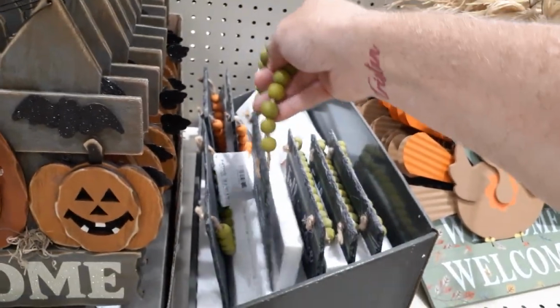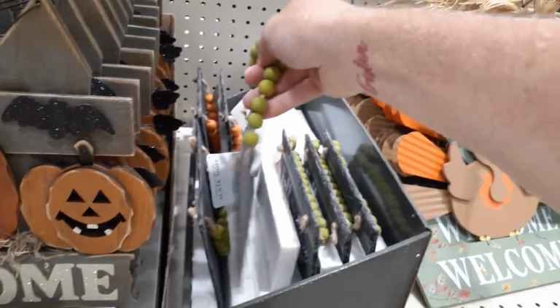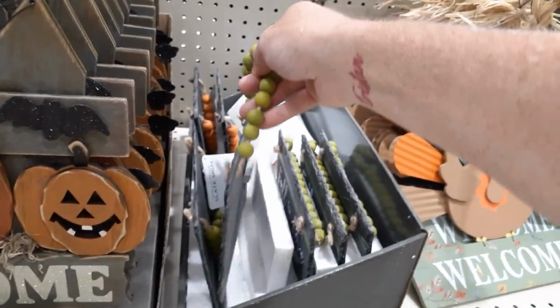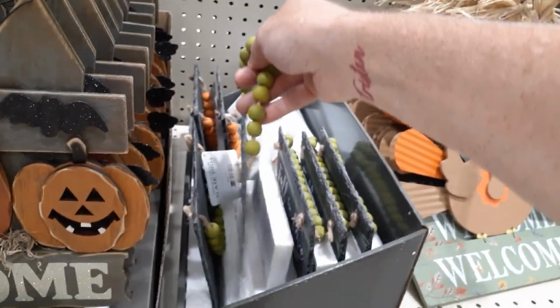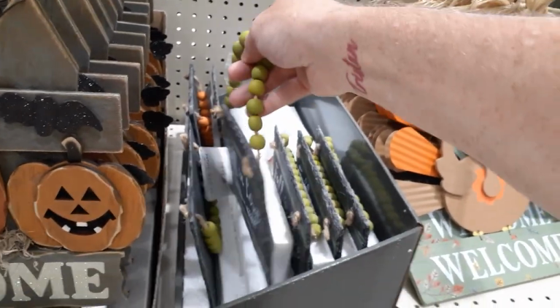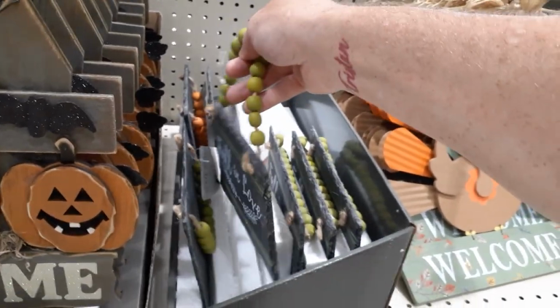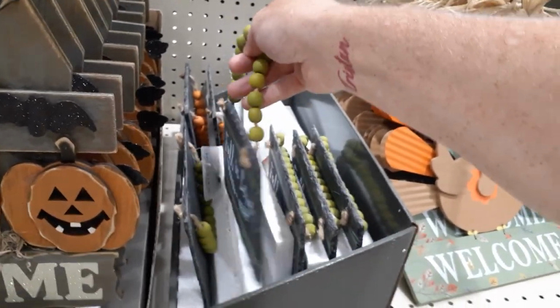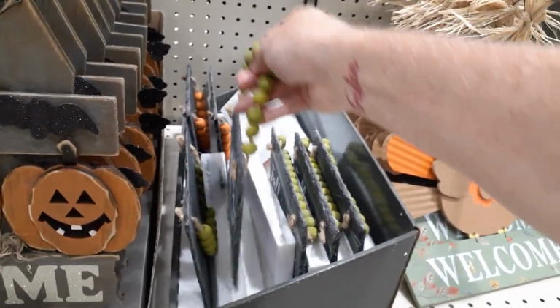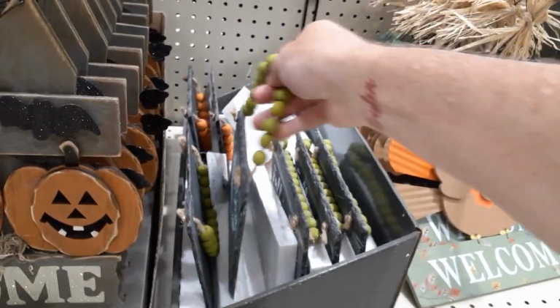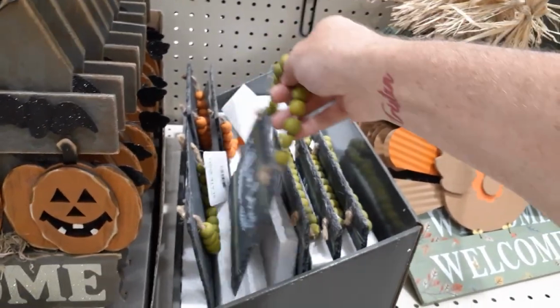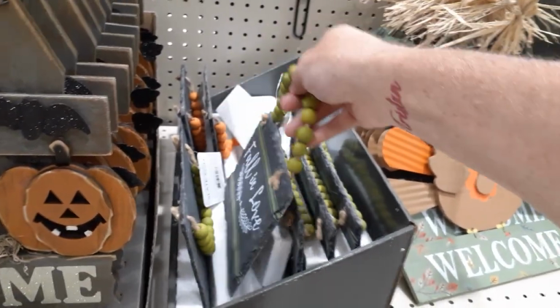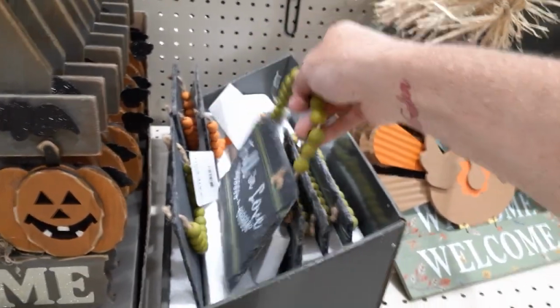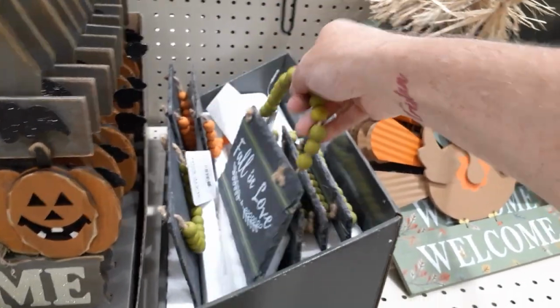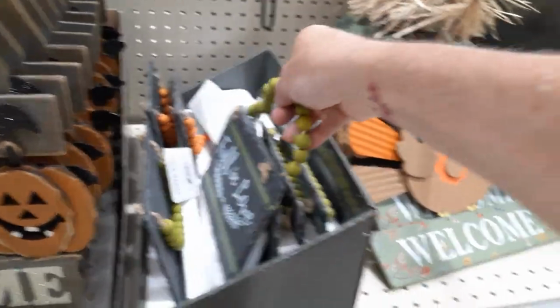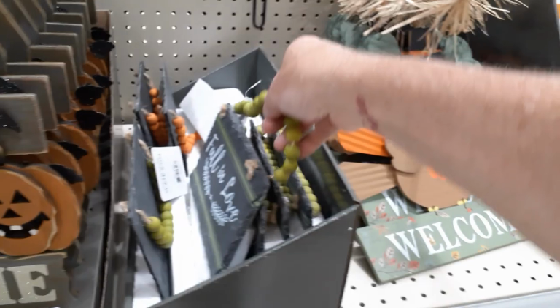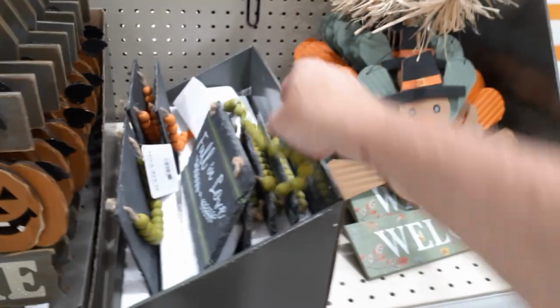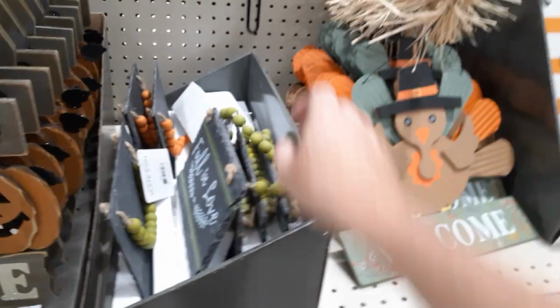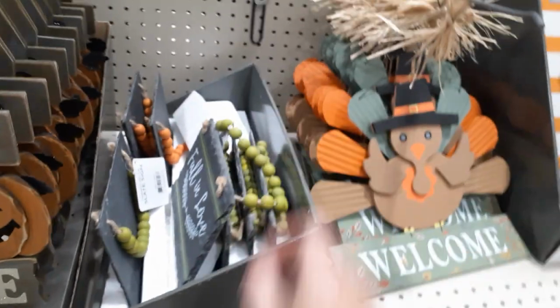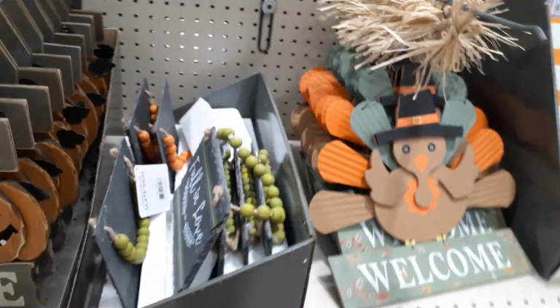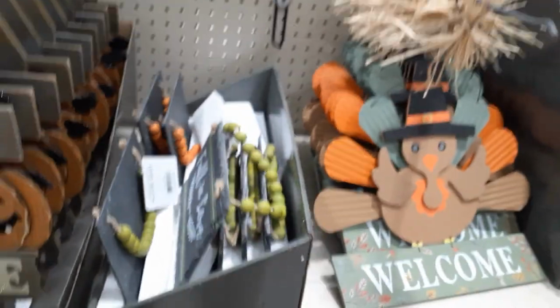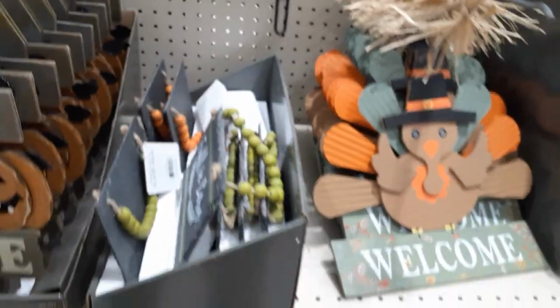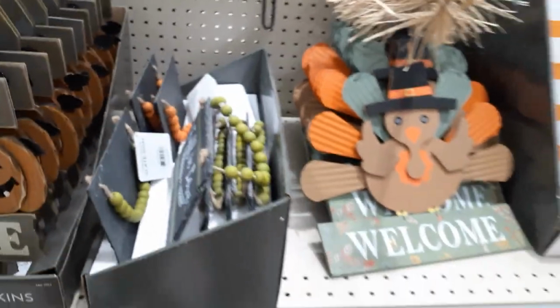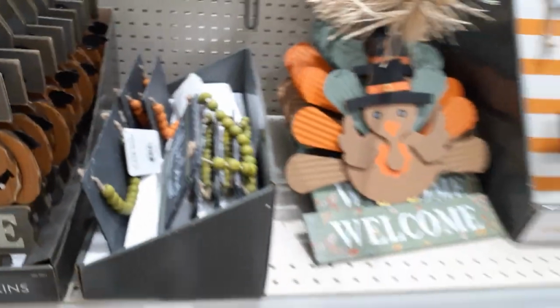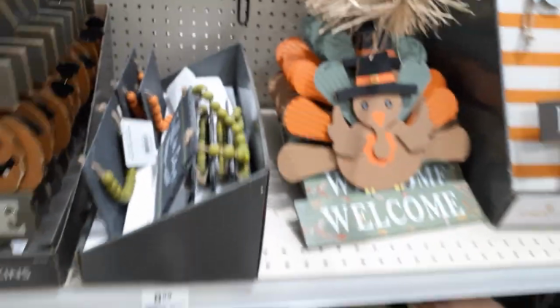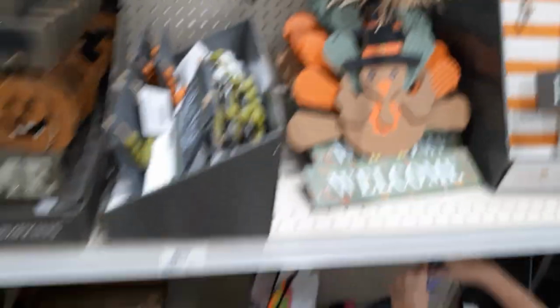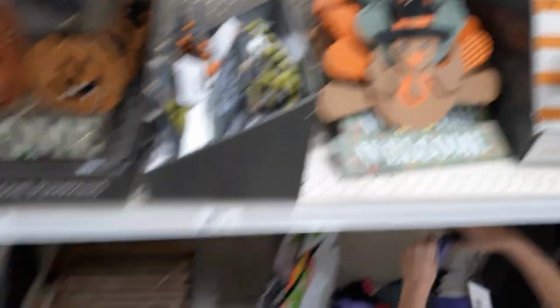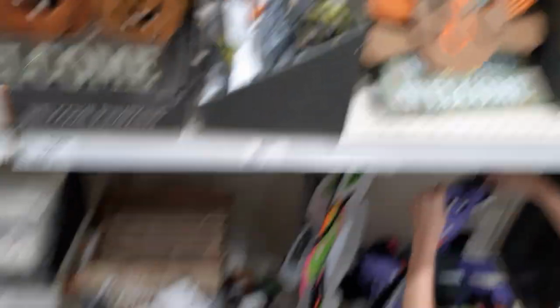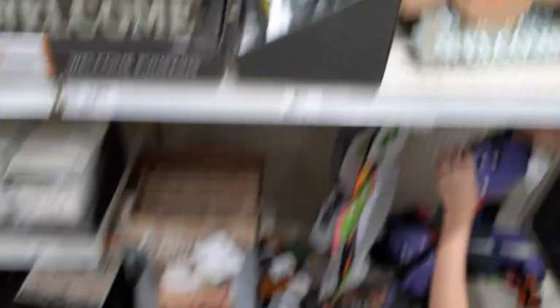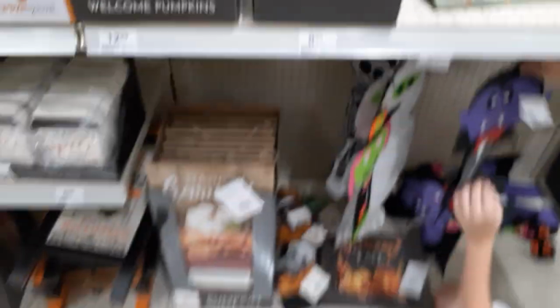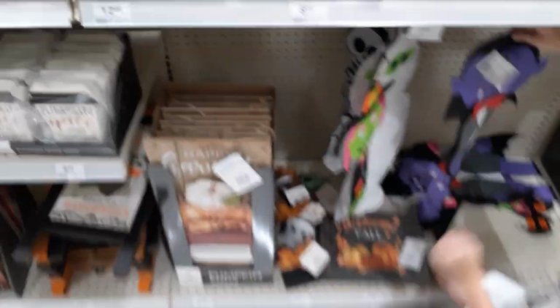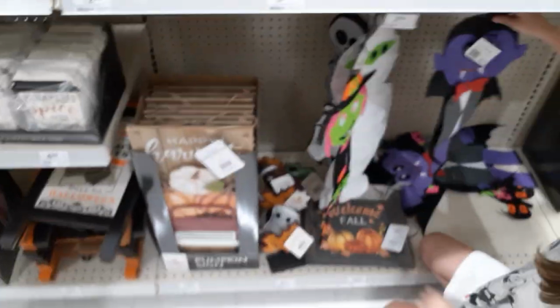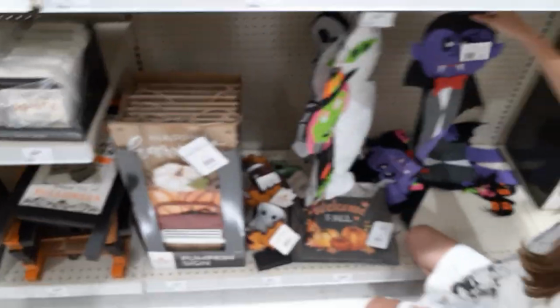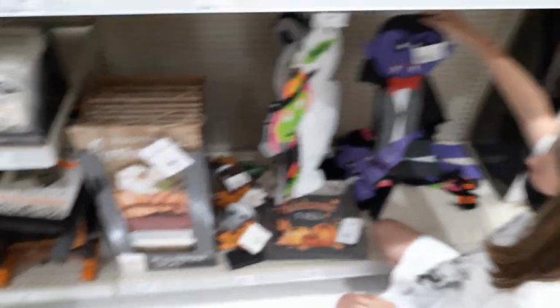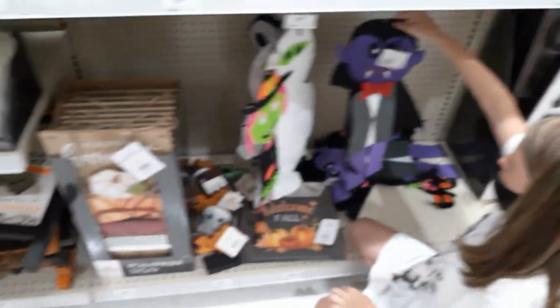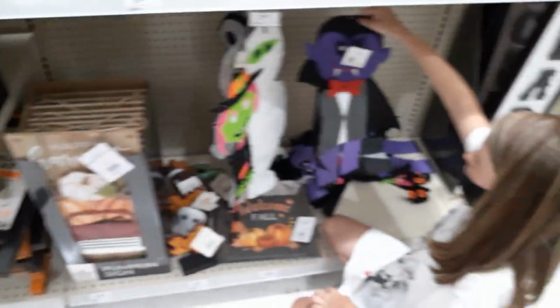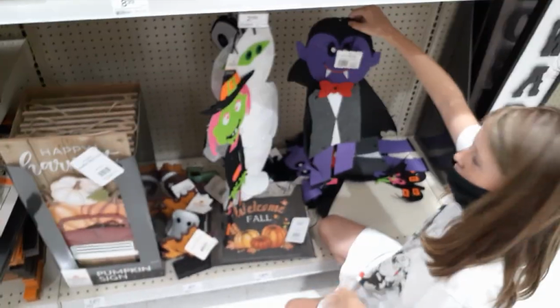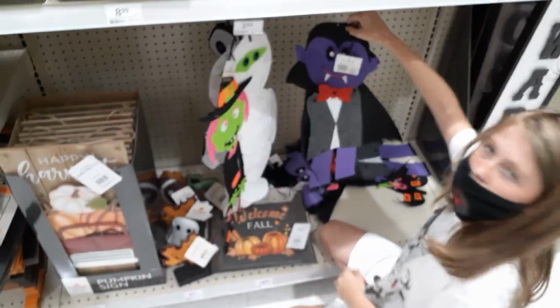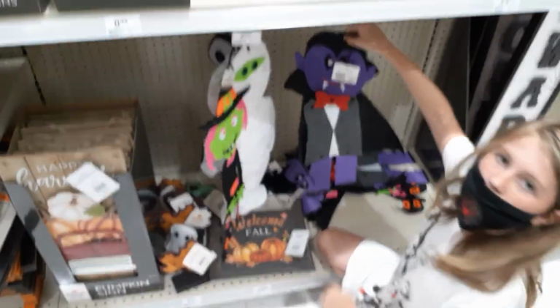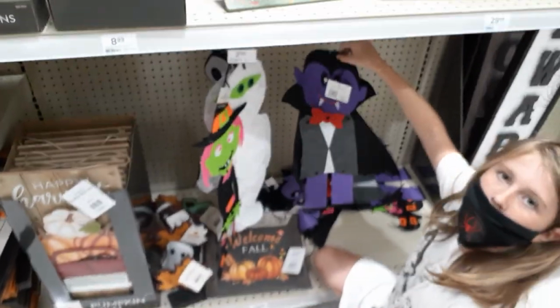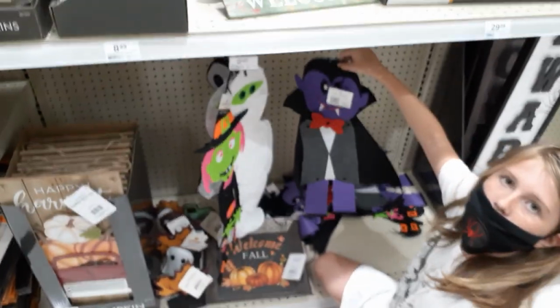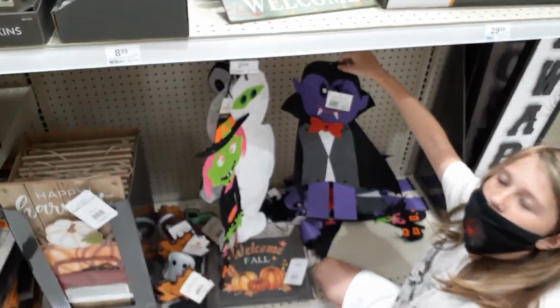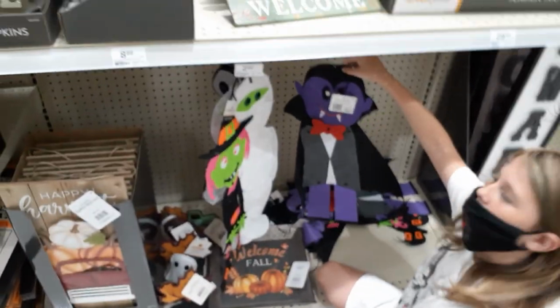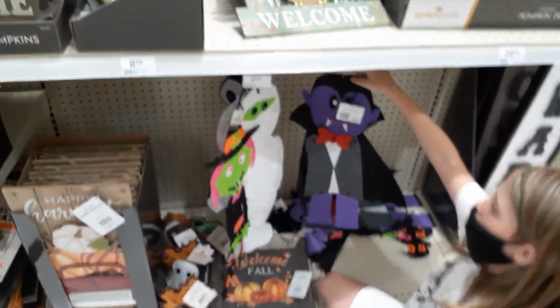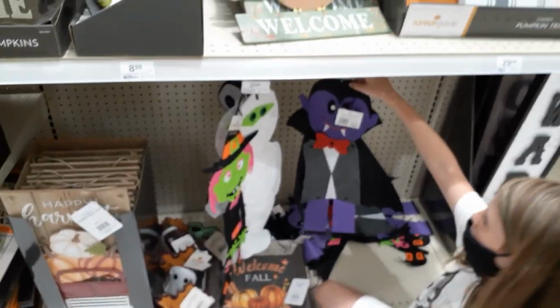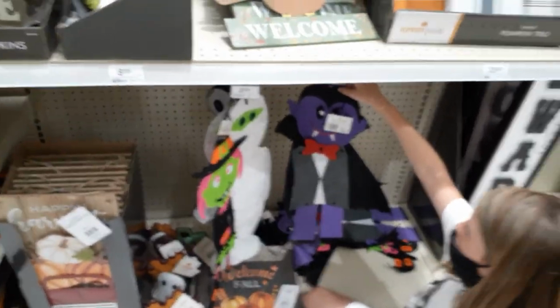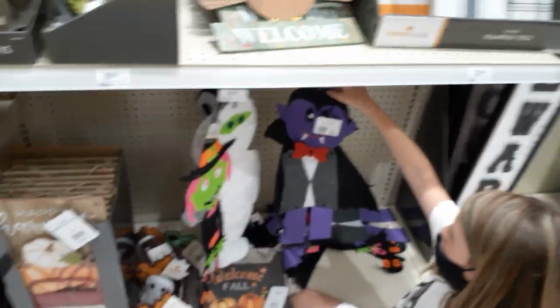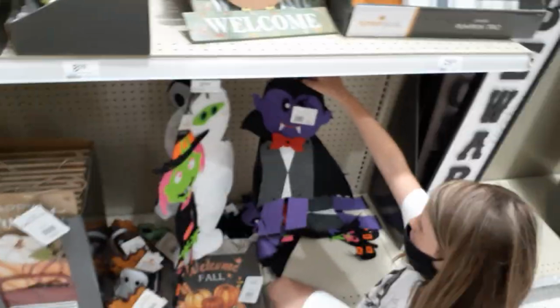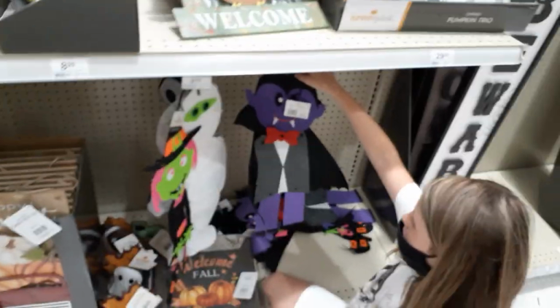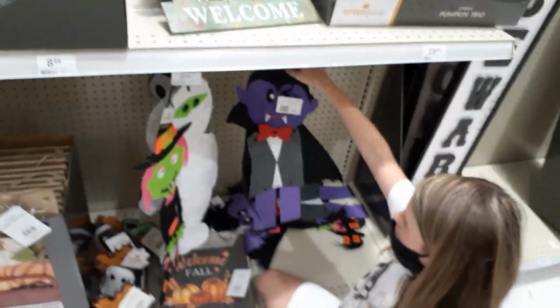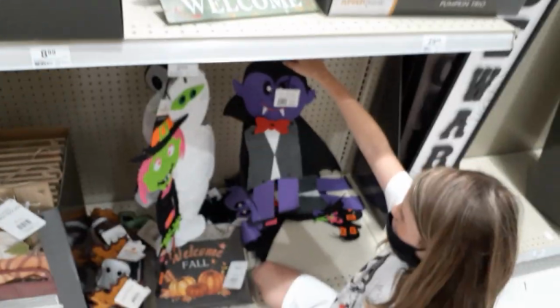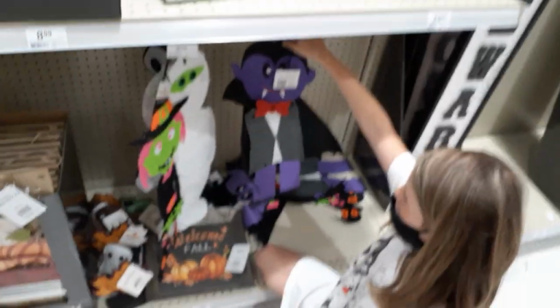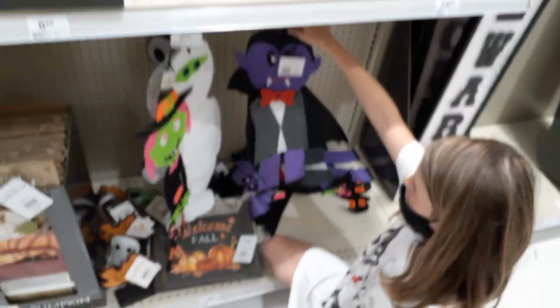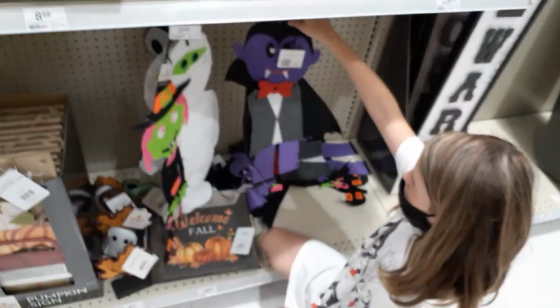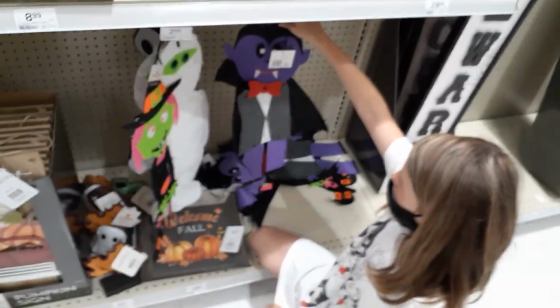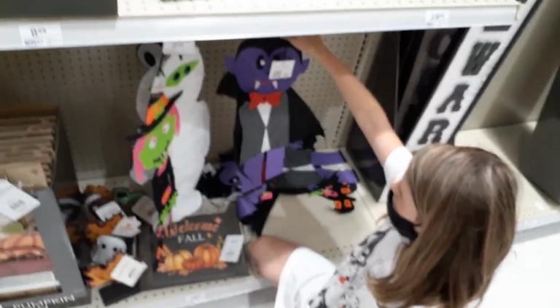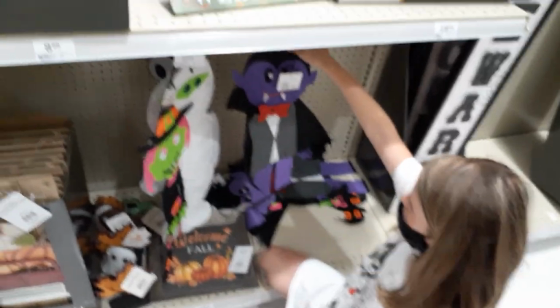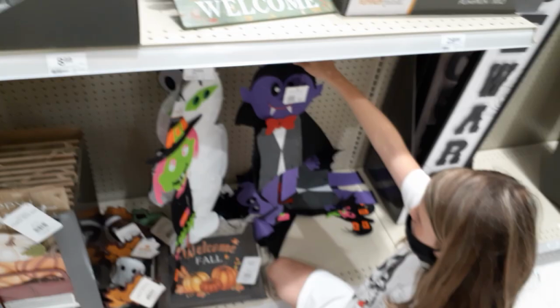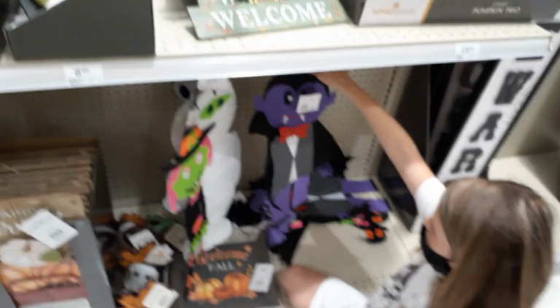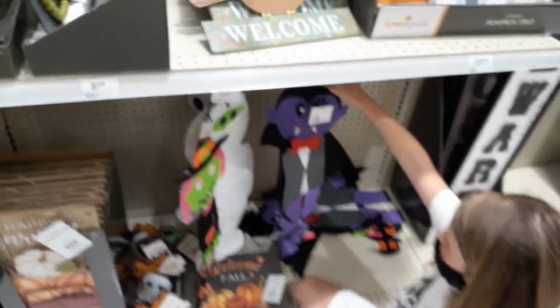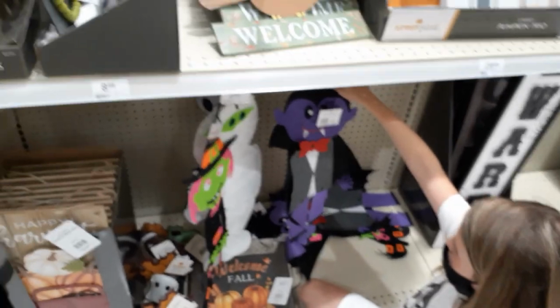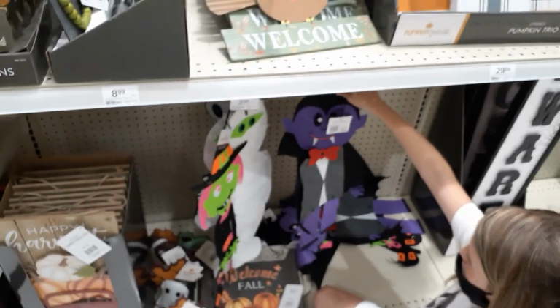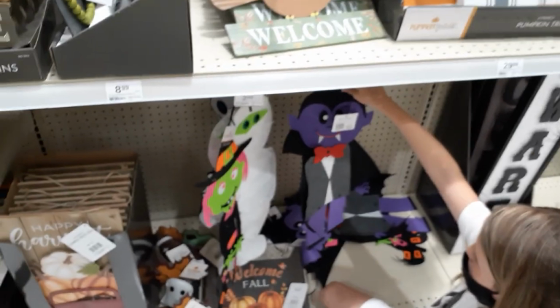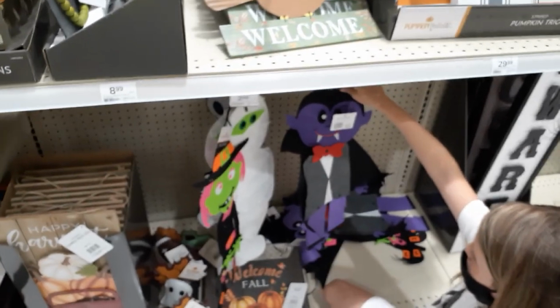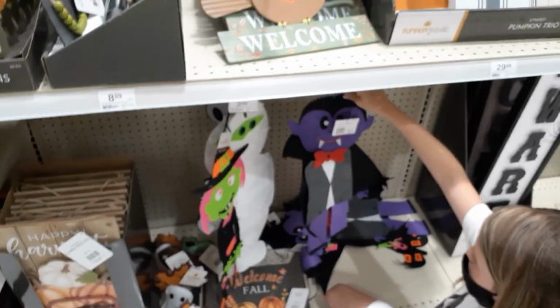It's not about fall, it's about Halloween. Bunch of felt cutesy crap. Let's go find some cool stuff.